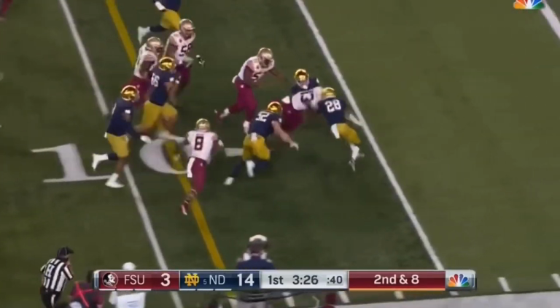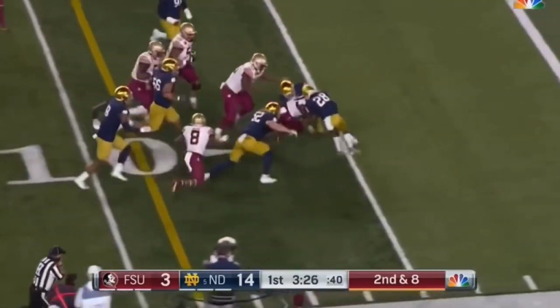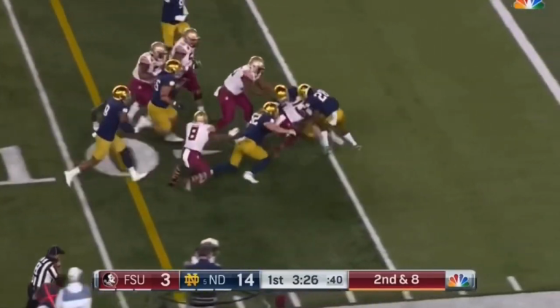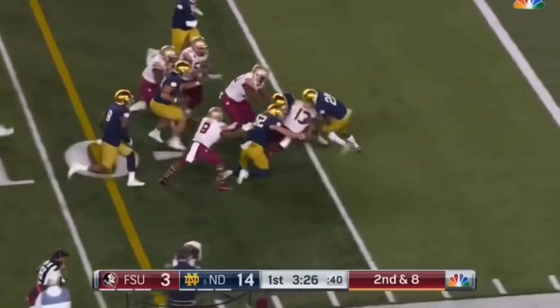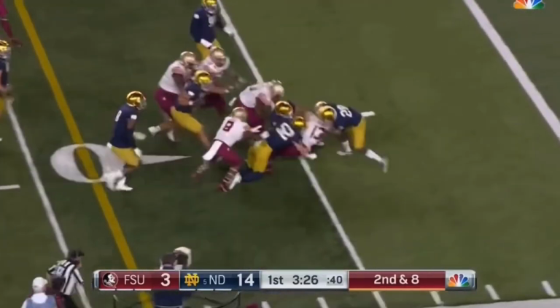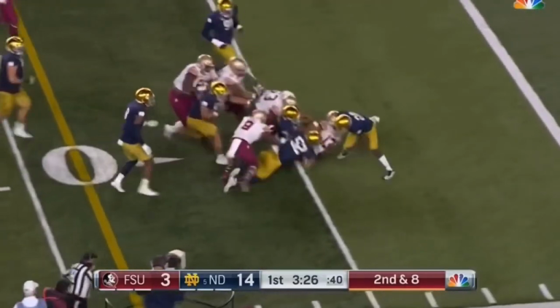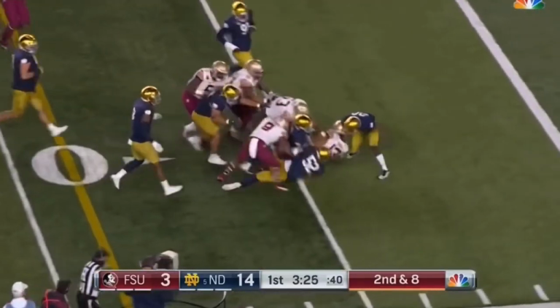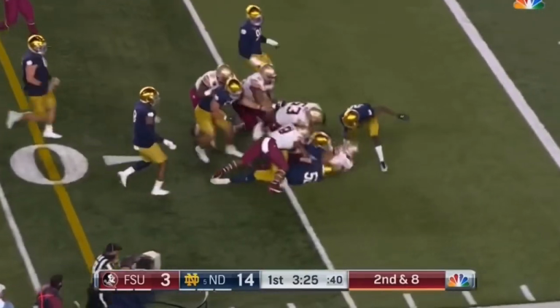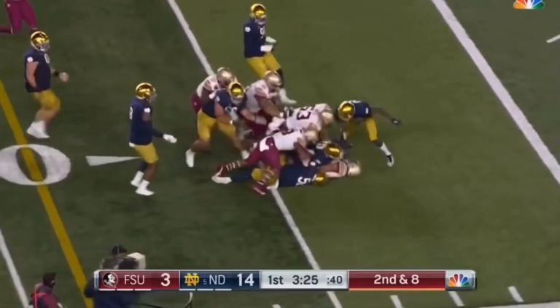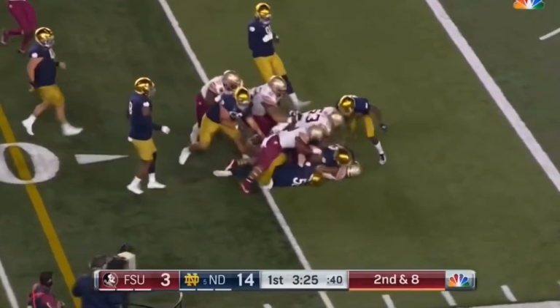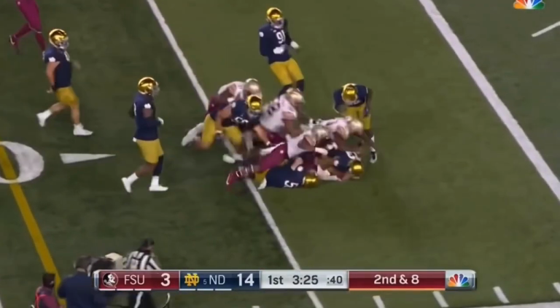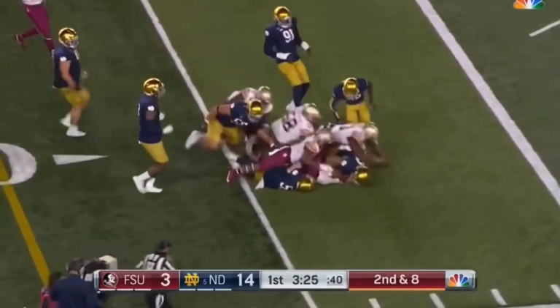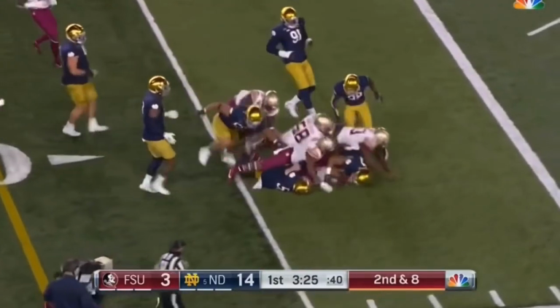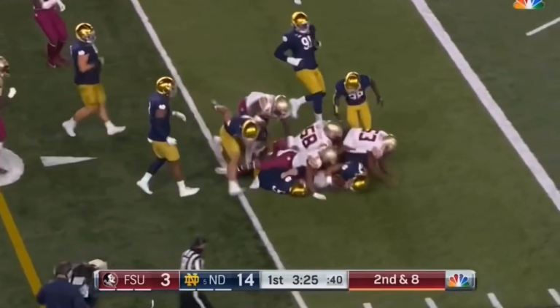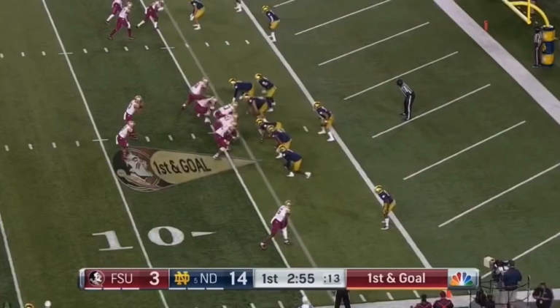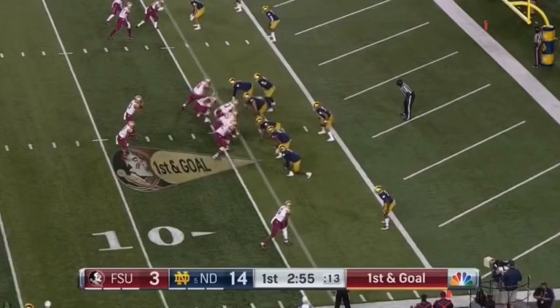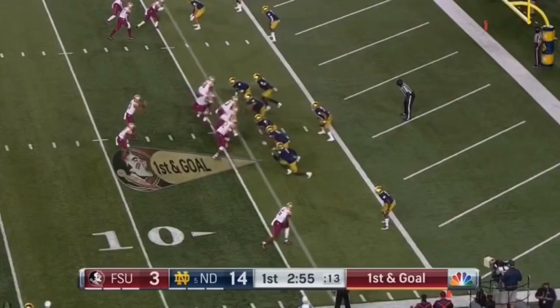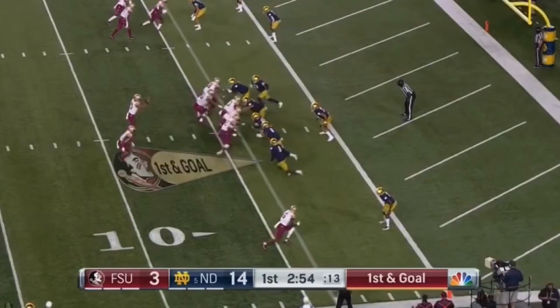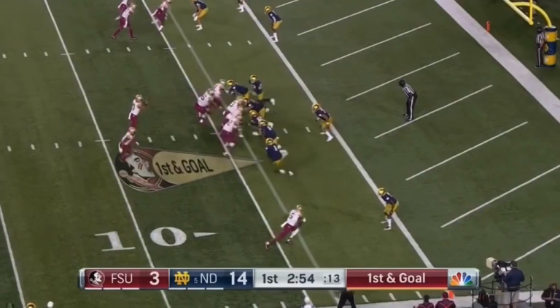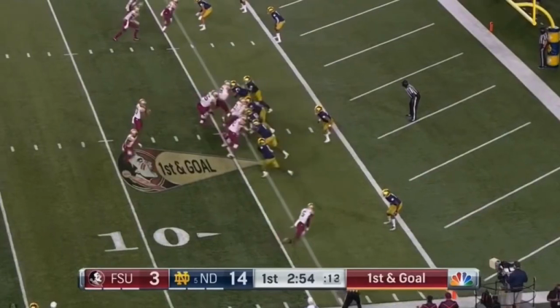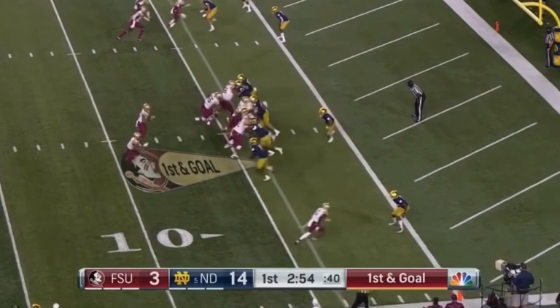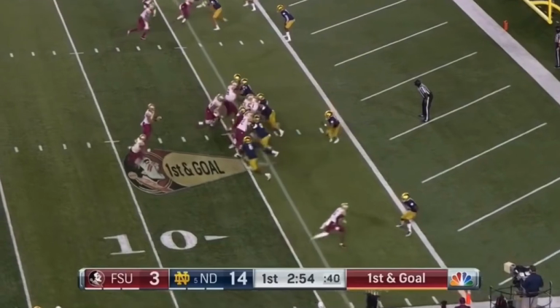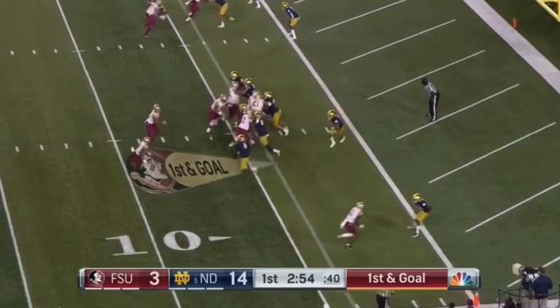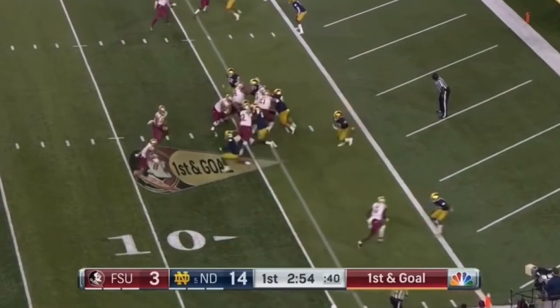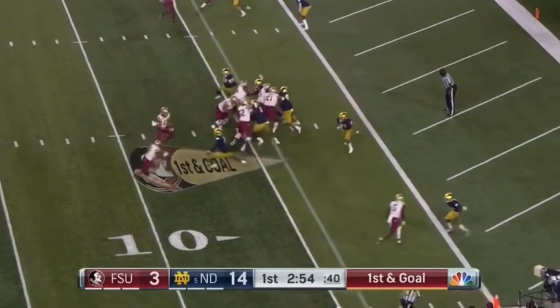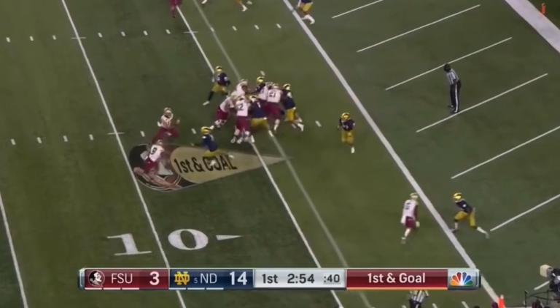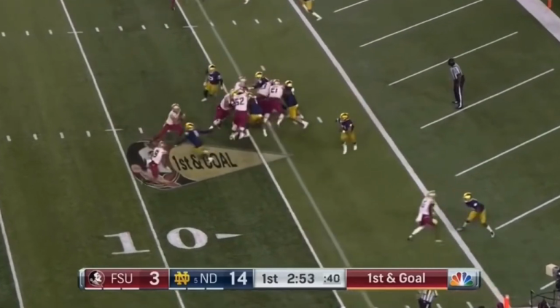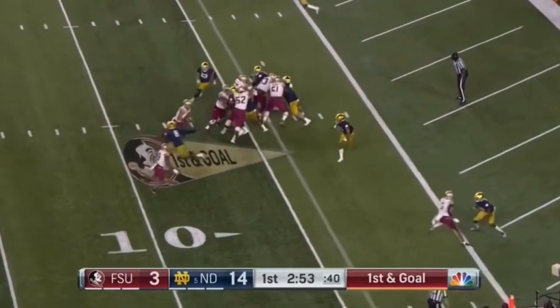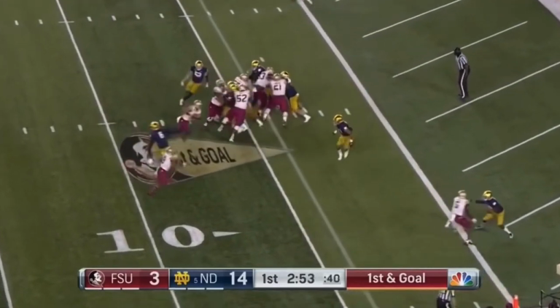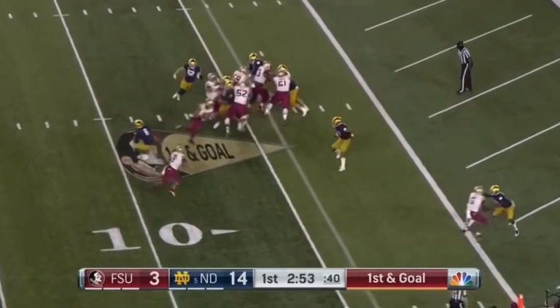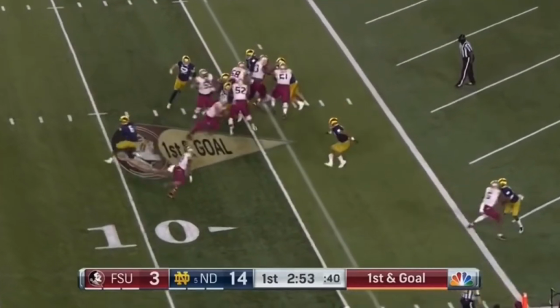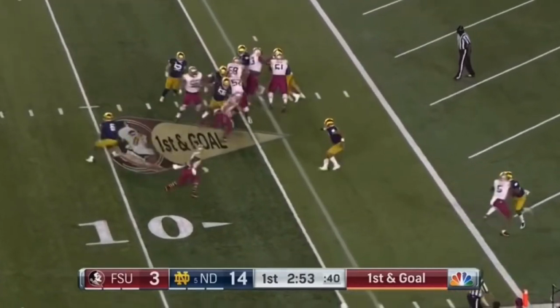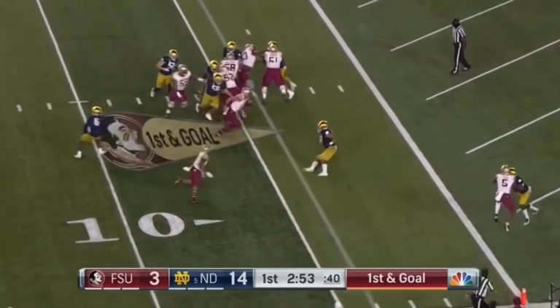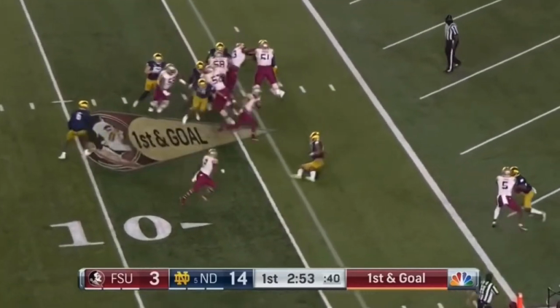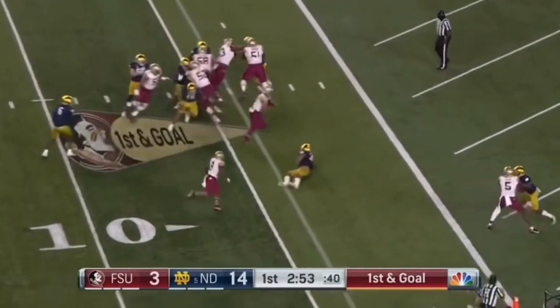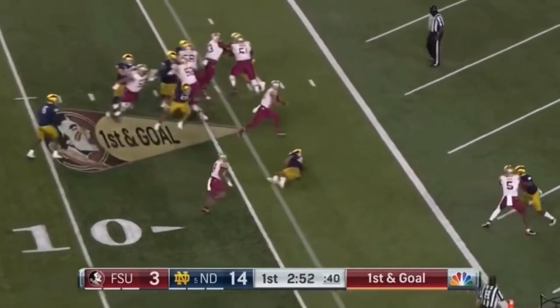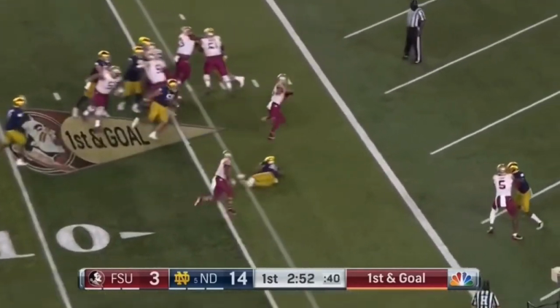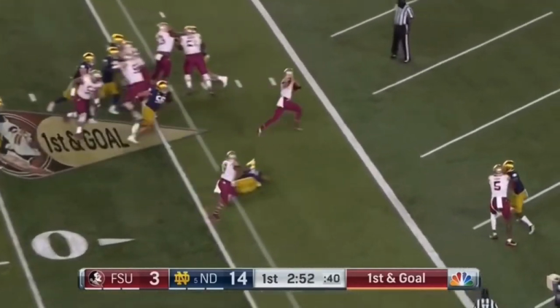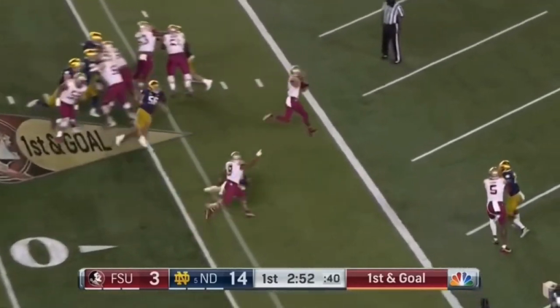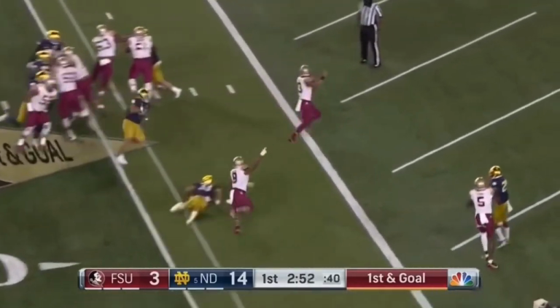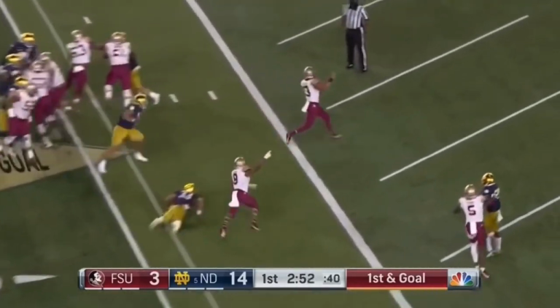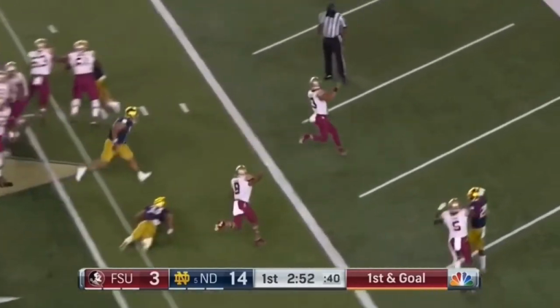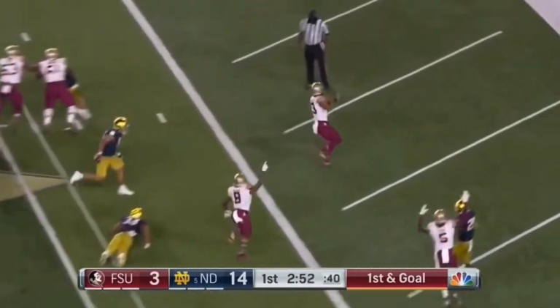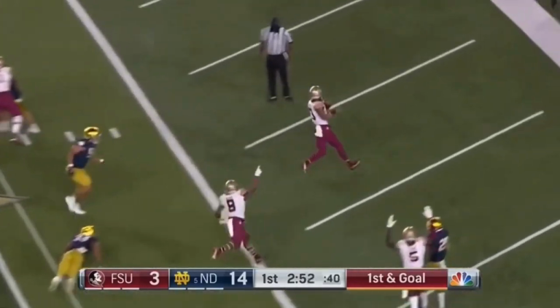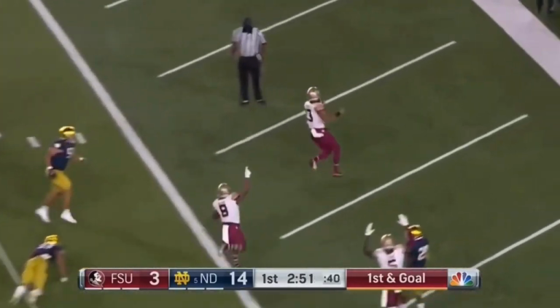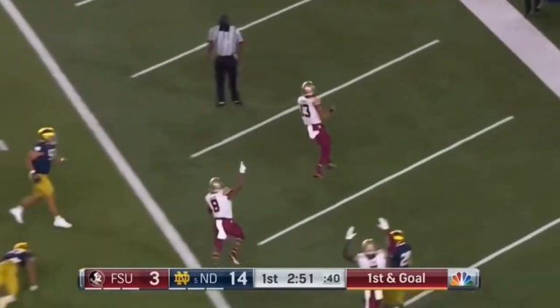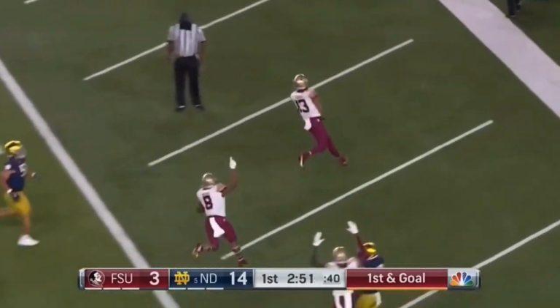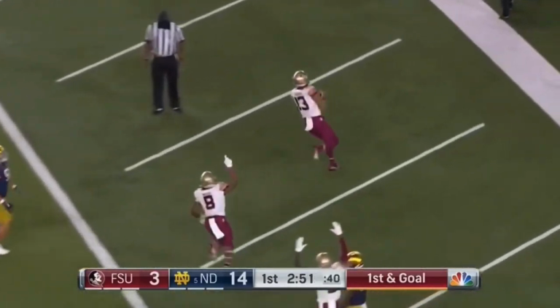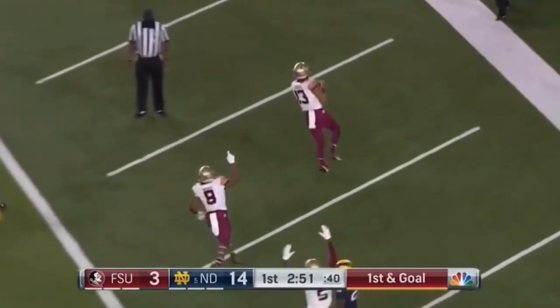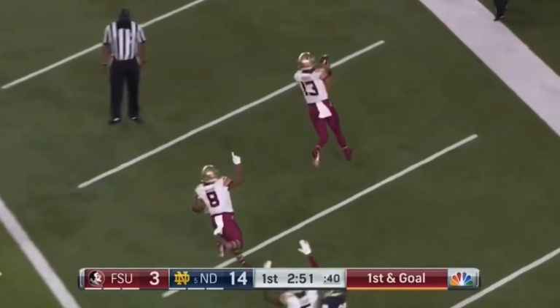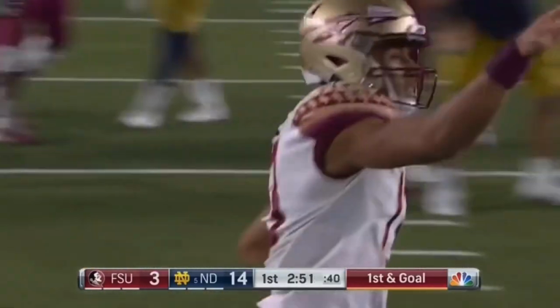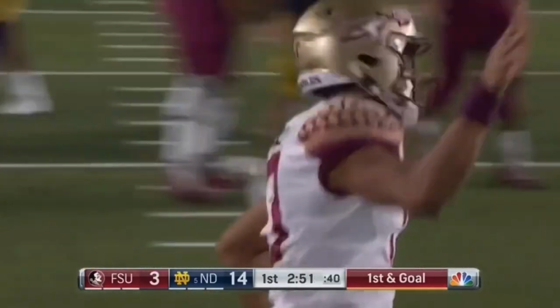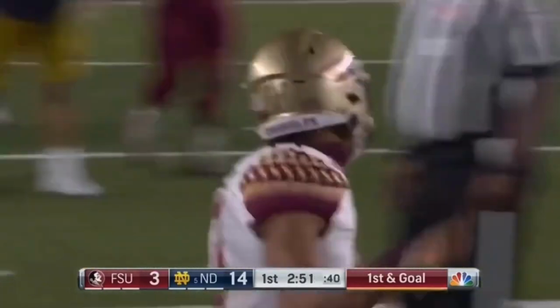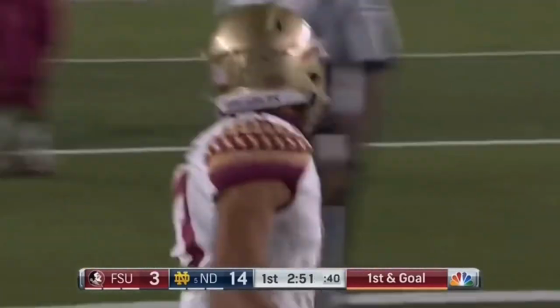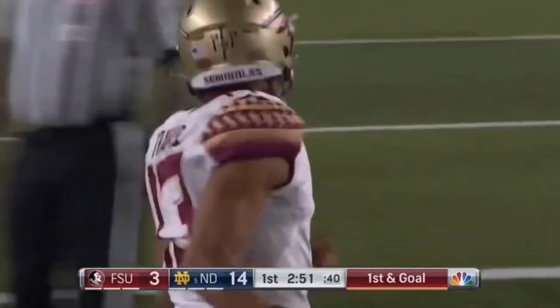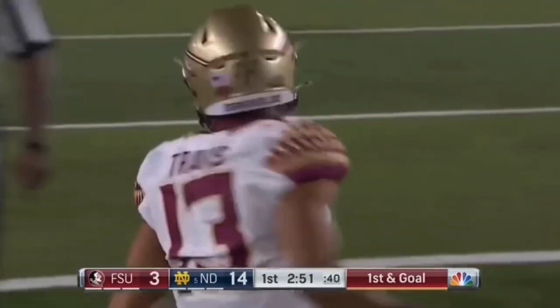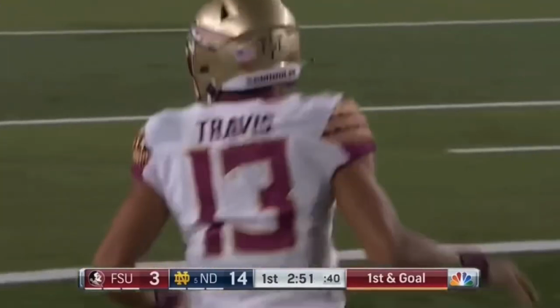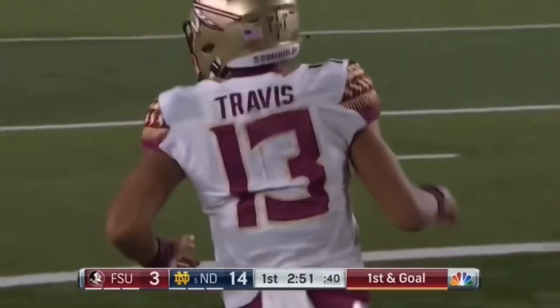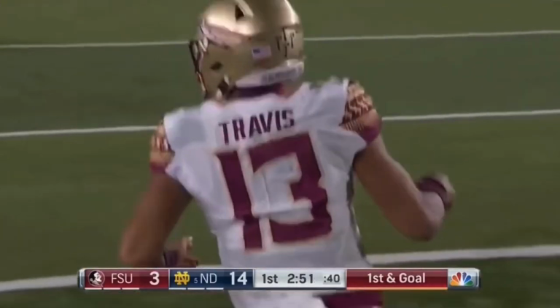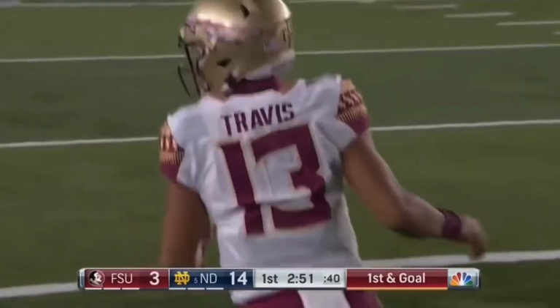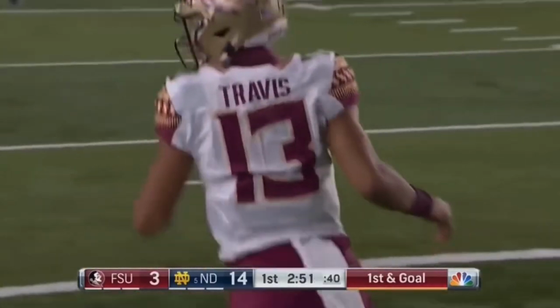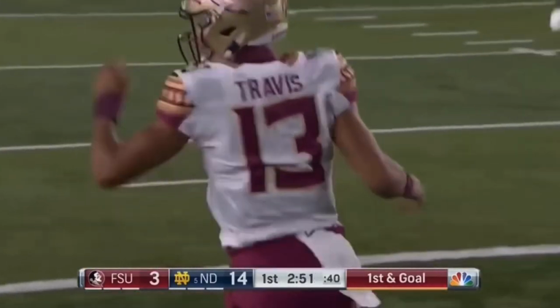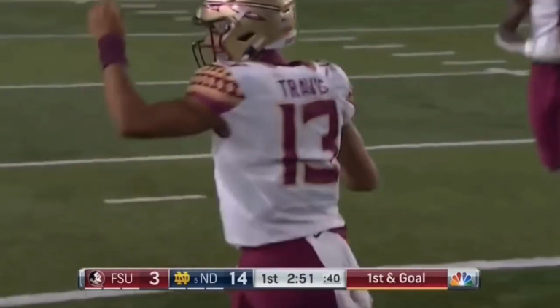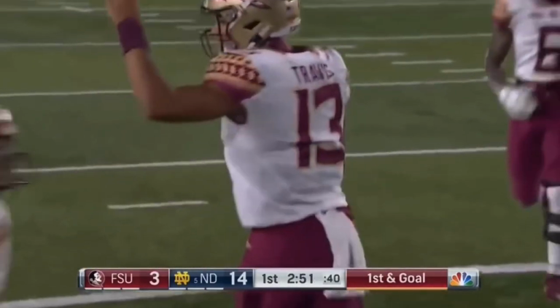Inside the 10 to the 5. Webb is the back, Travis will keep it untouched — he goes into the end zone for the touchdown.